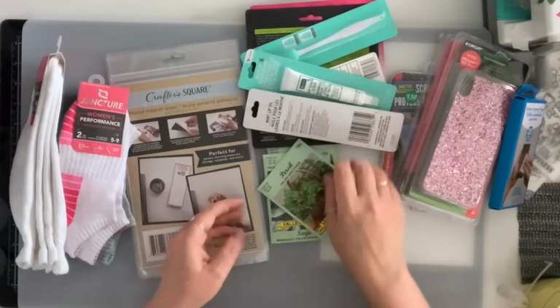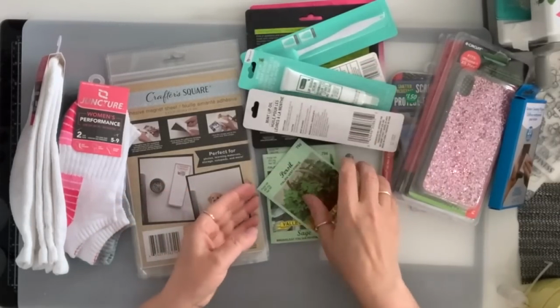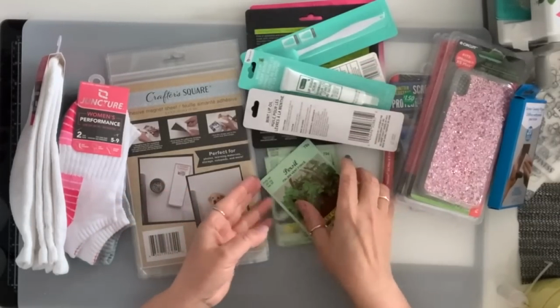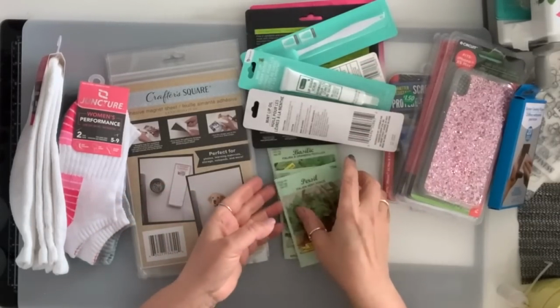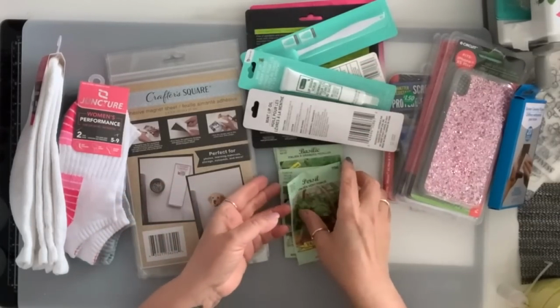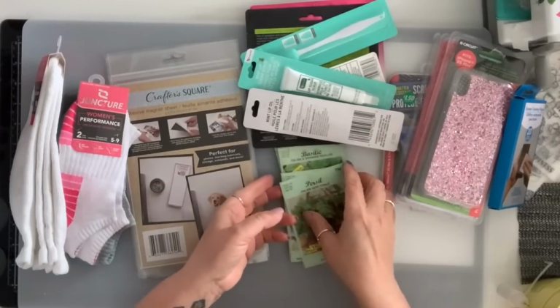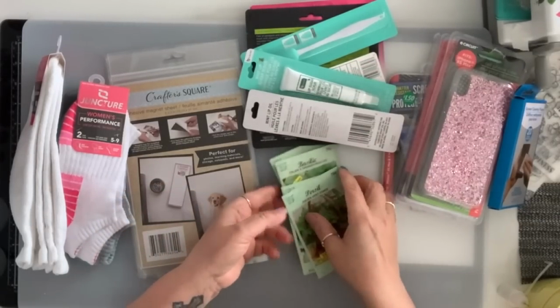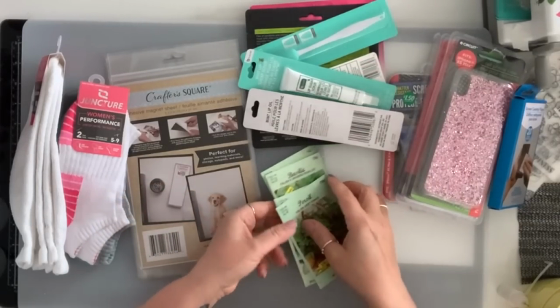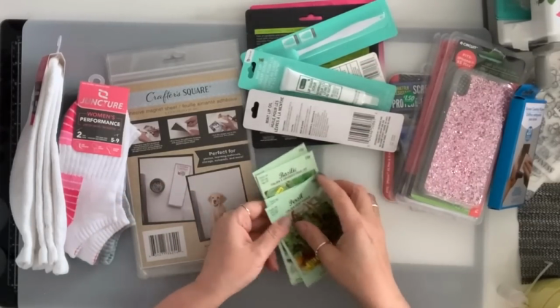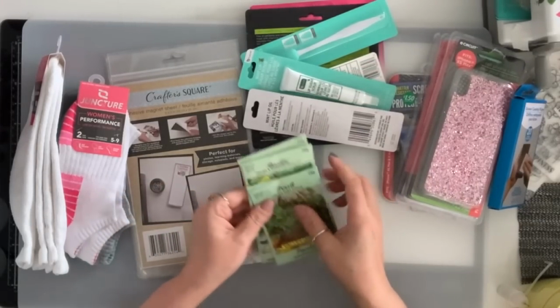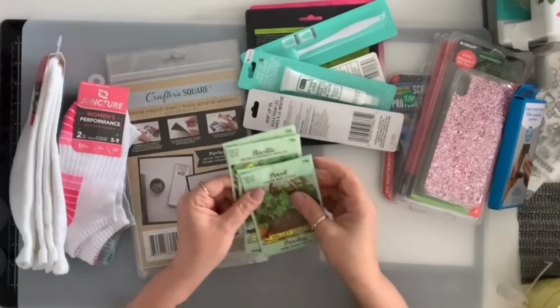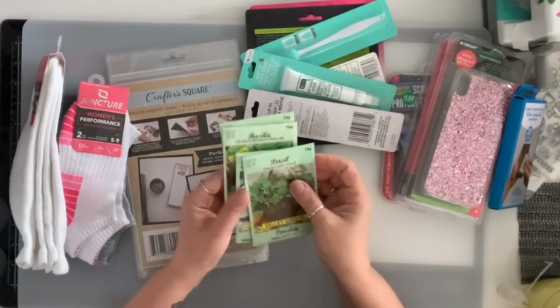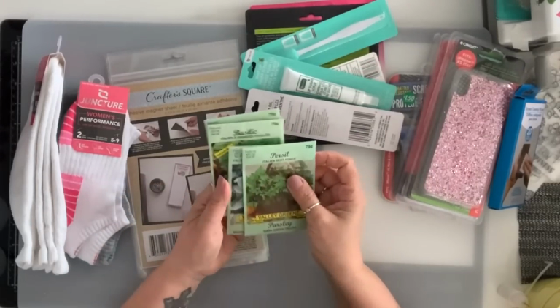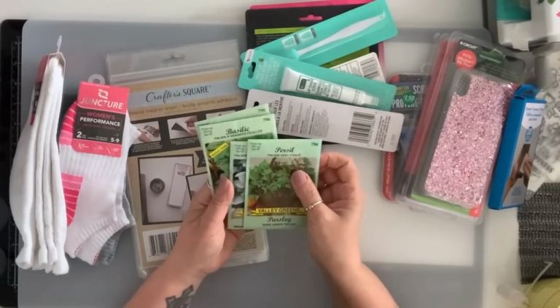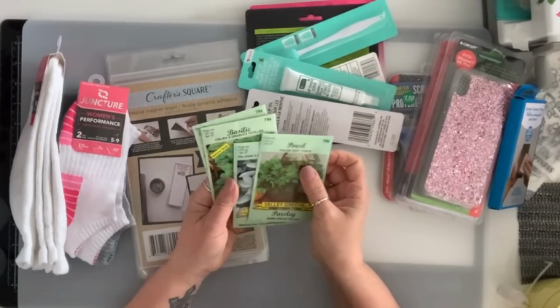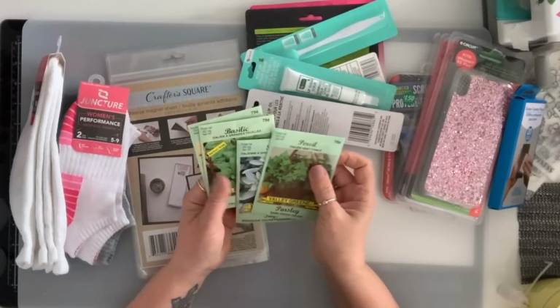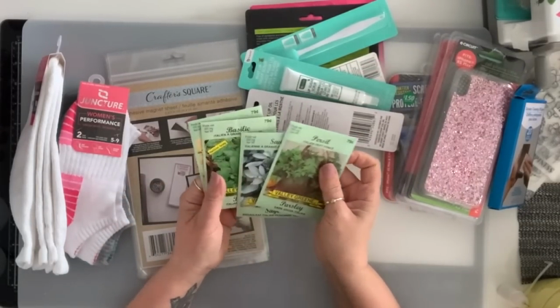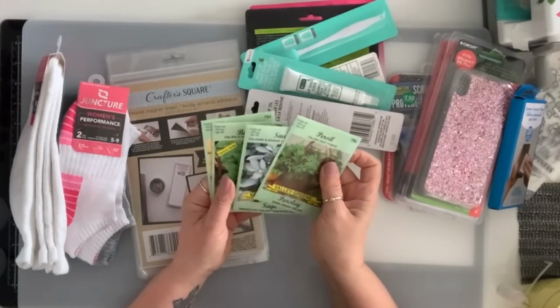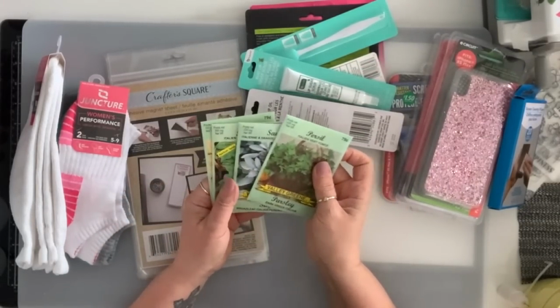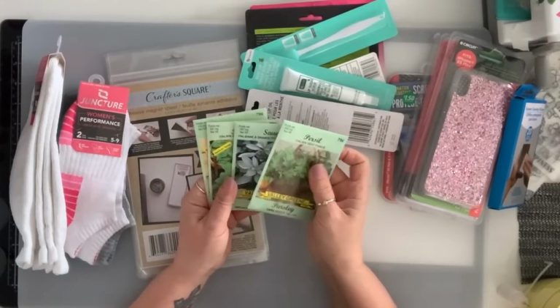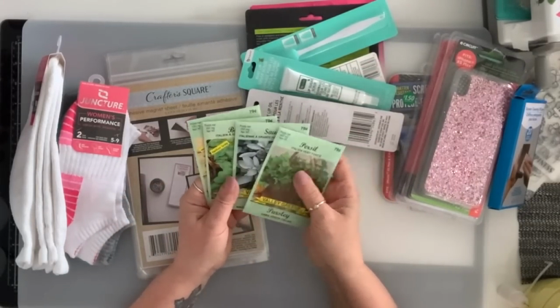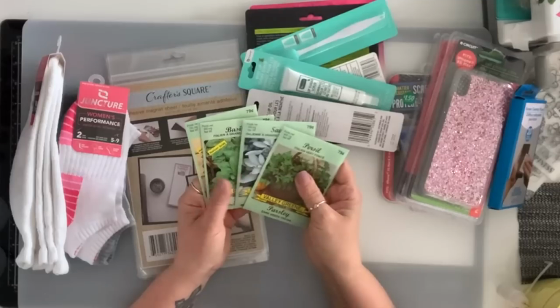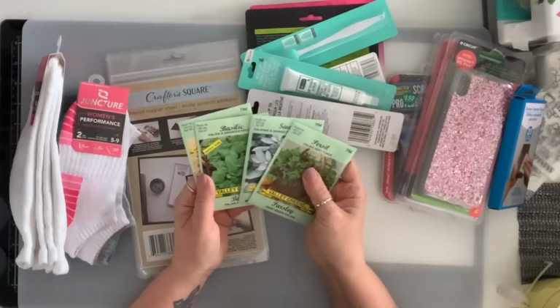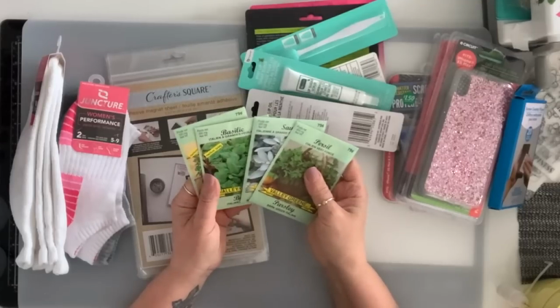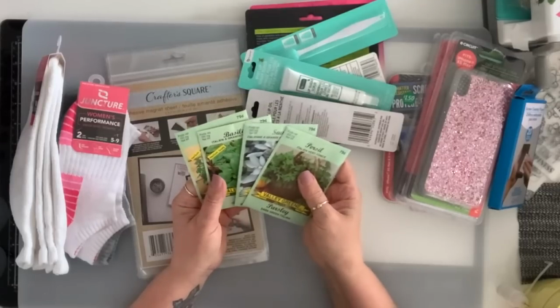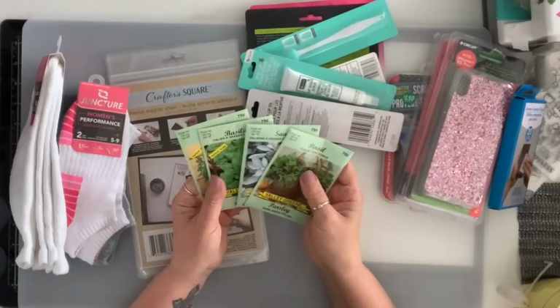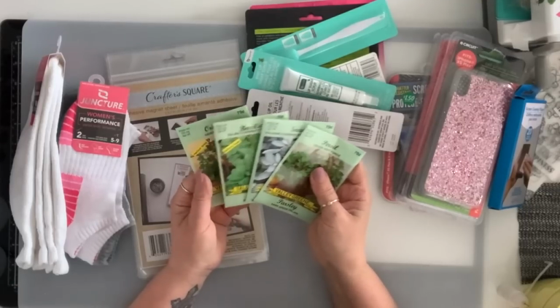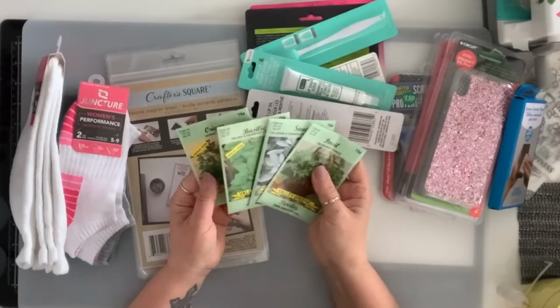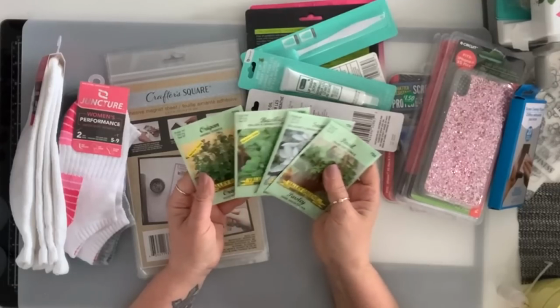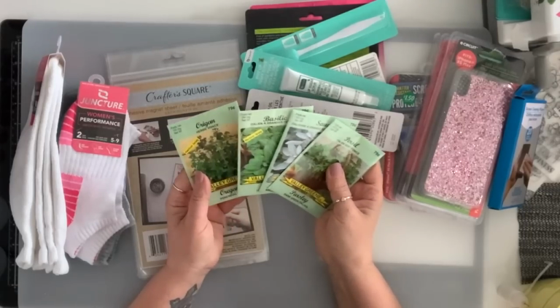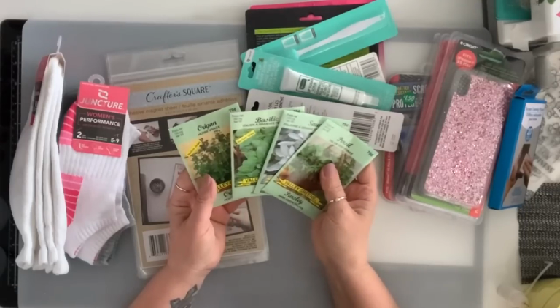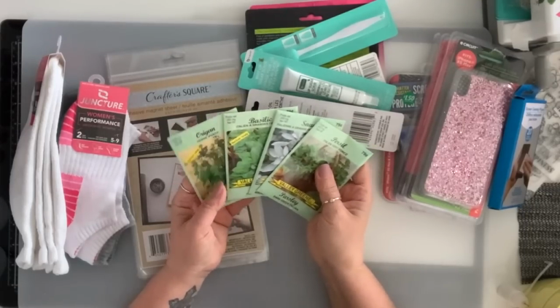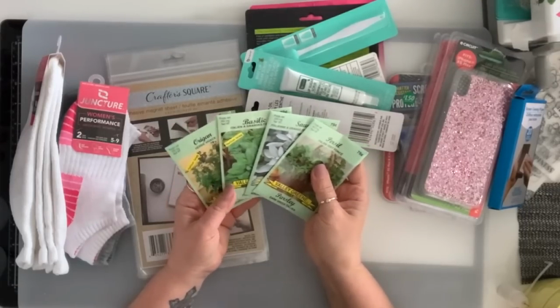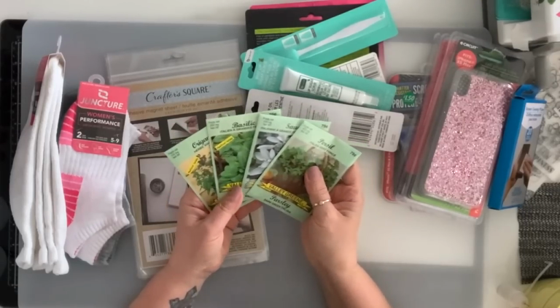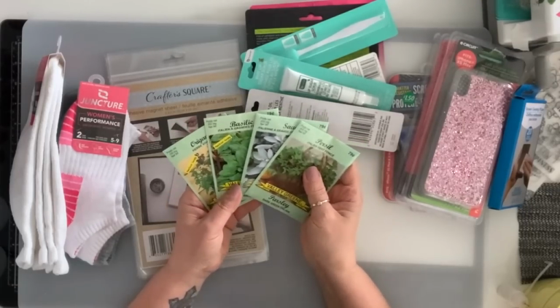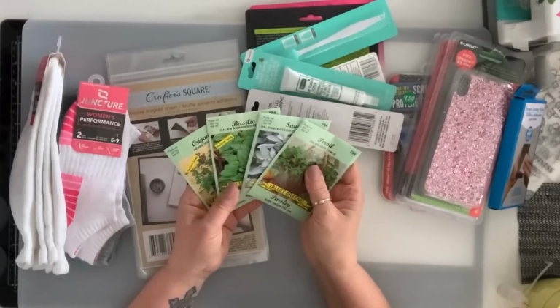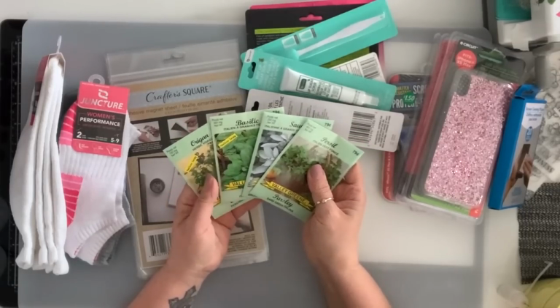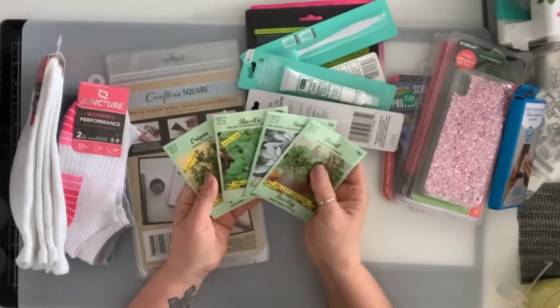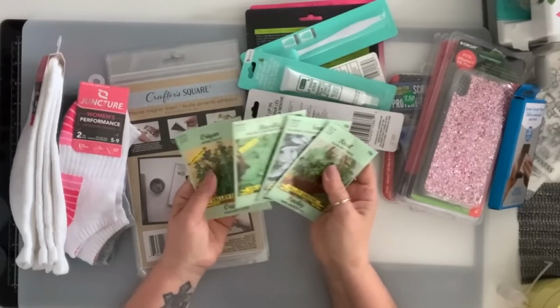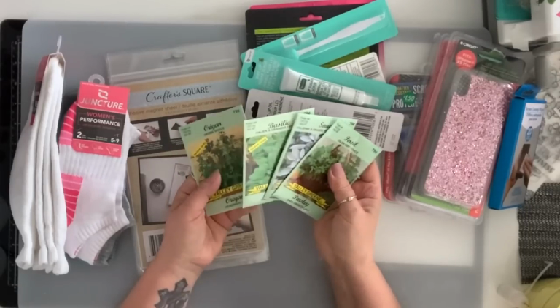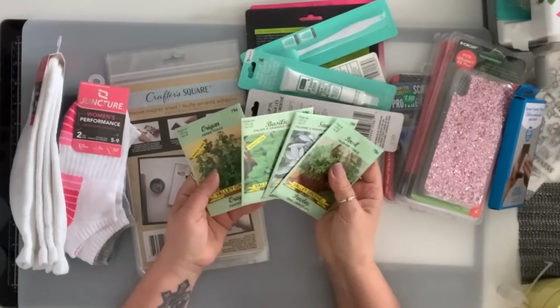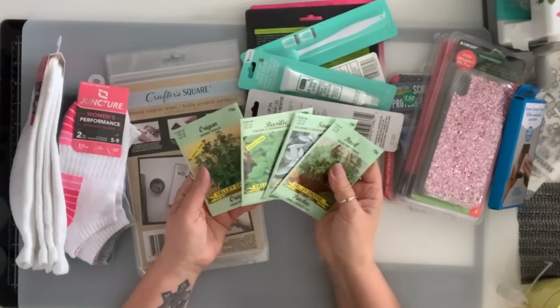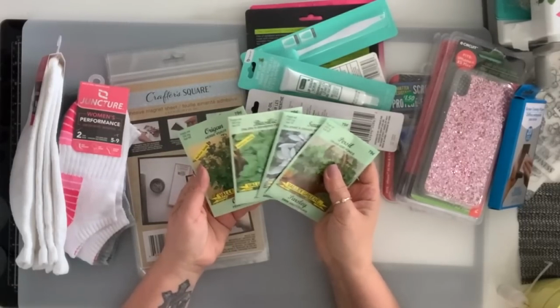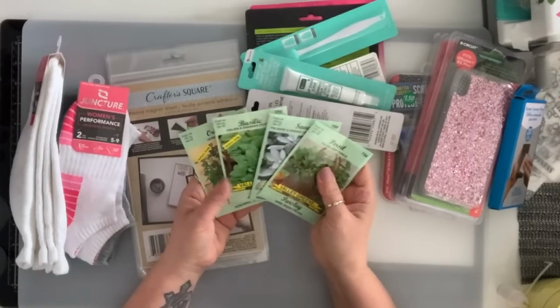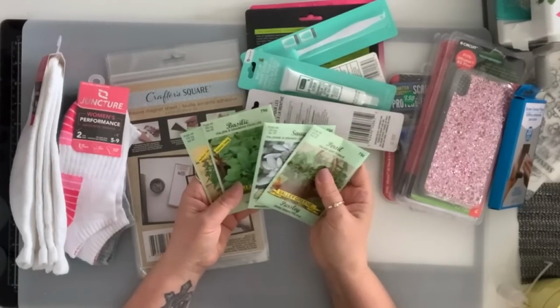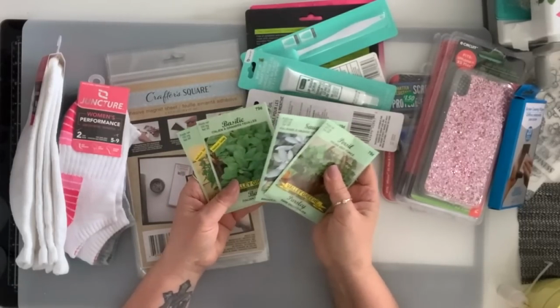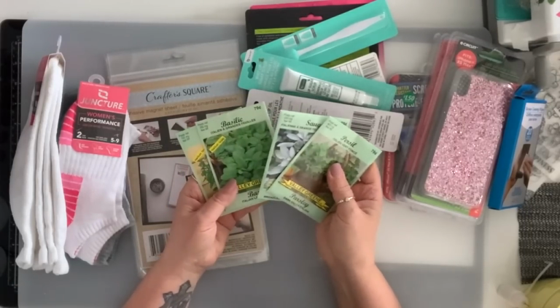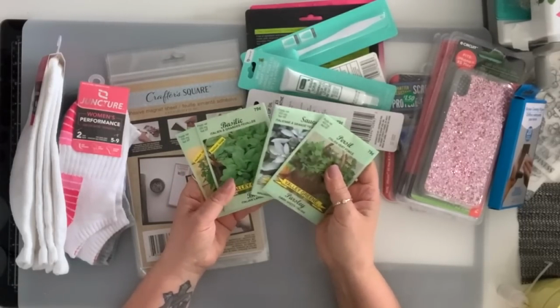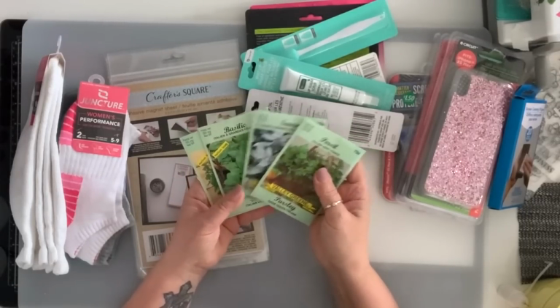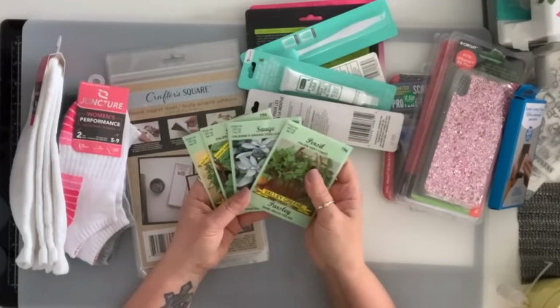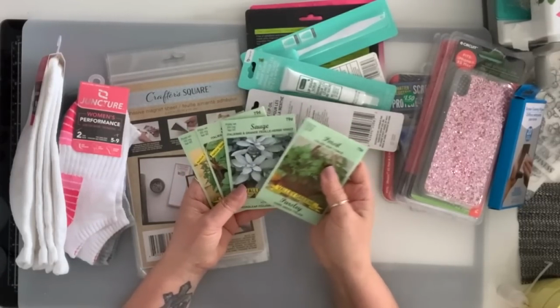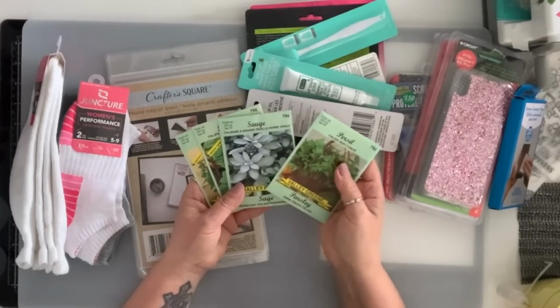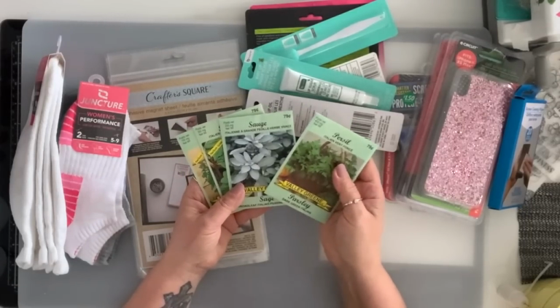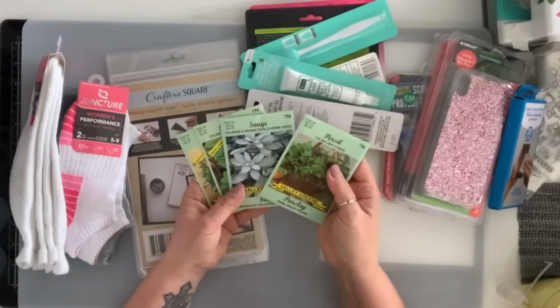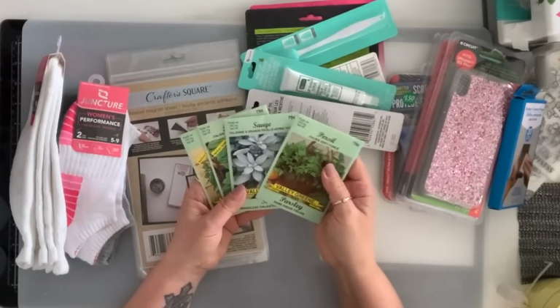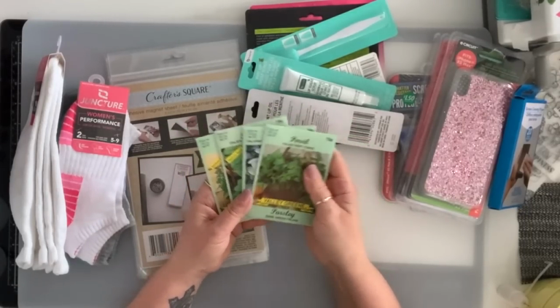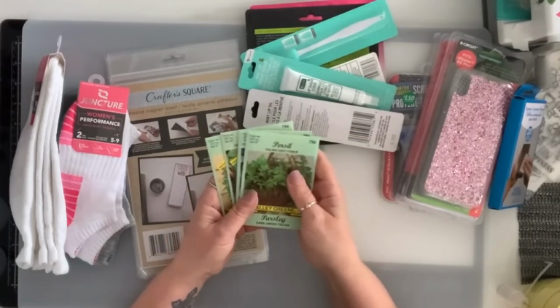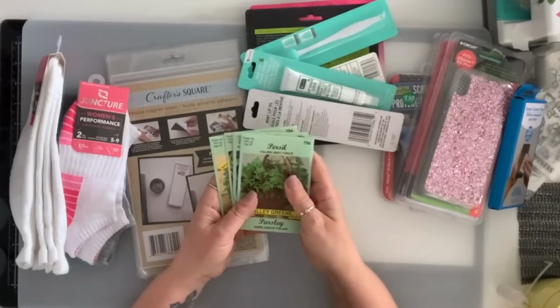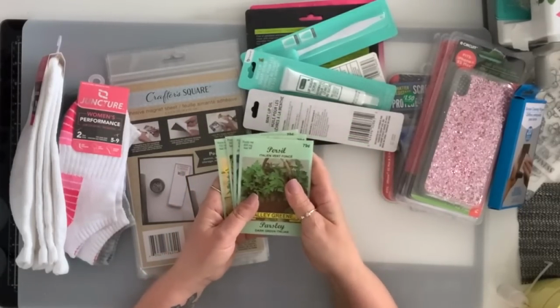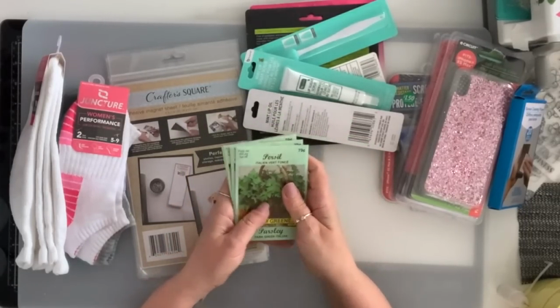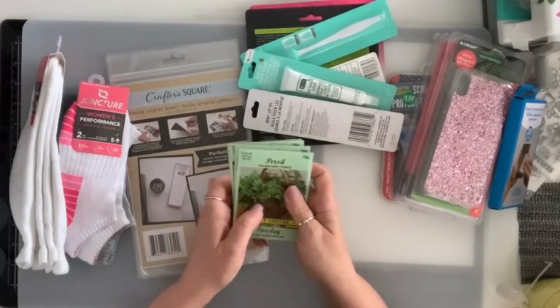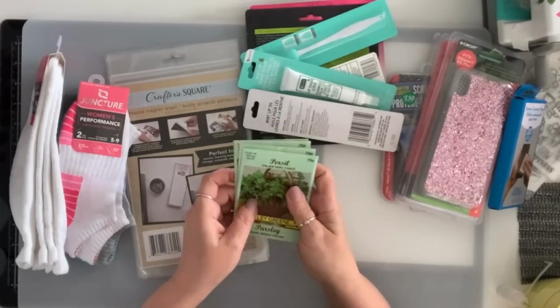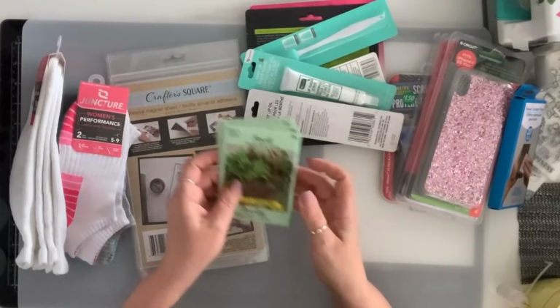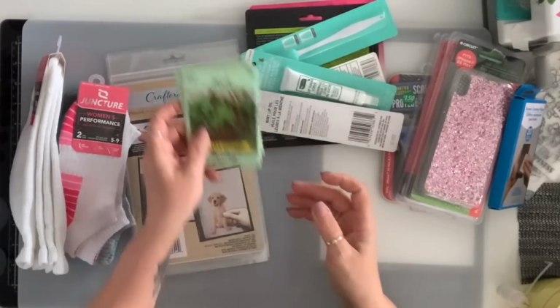I got these herbs — they're $4.25. I got oregano, basil, sage, and parsley.